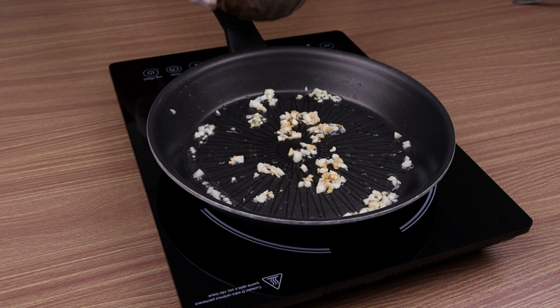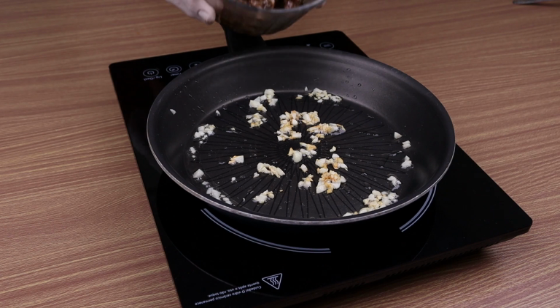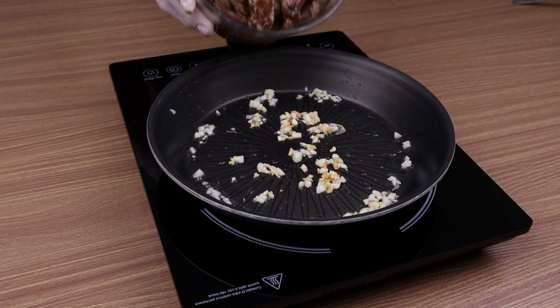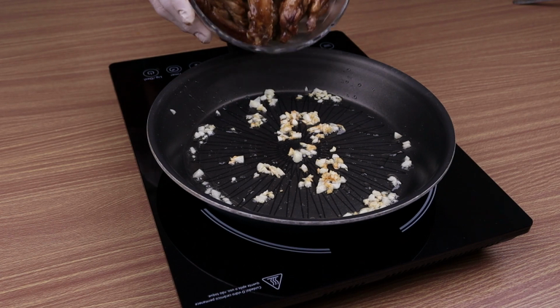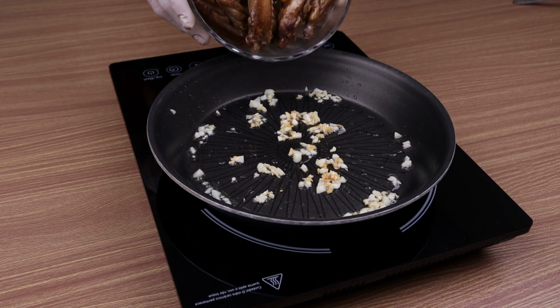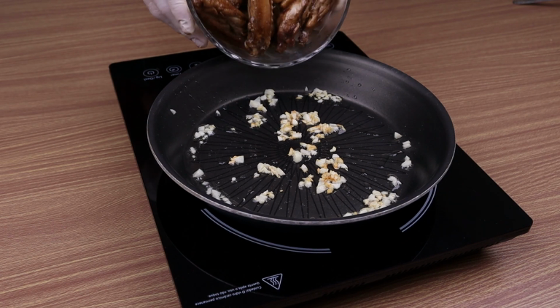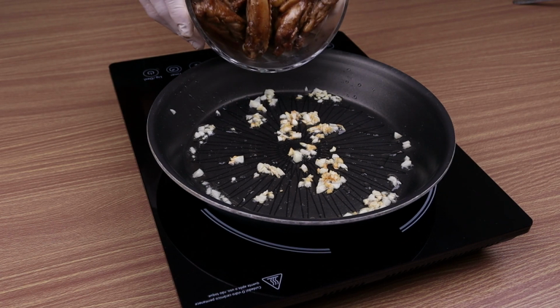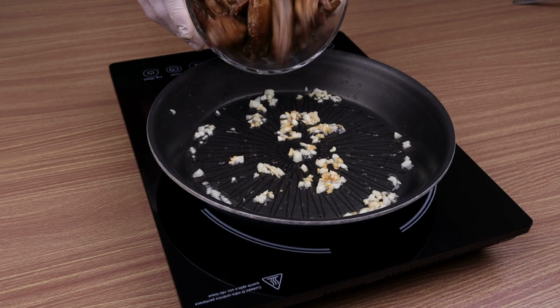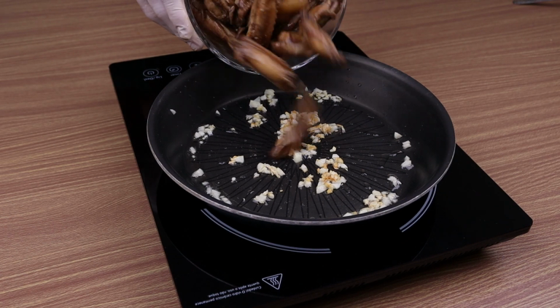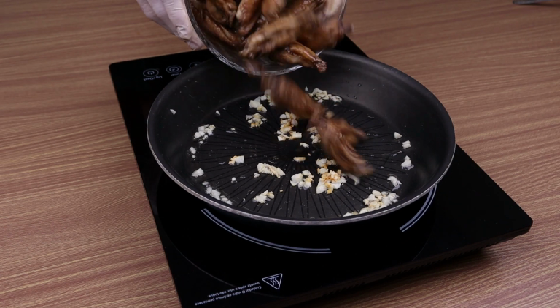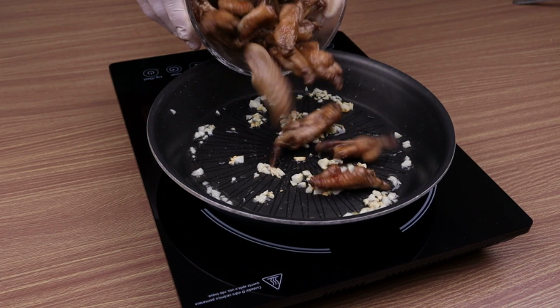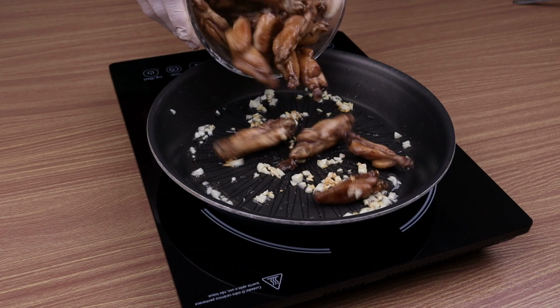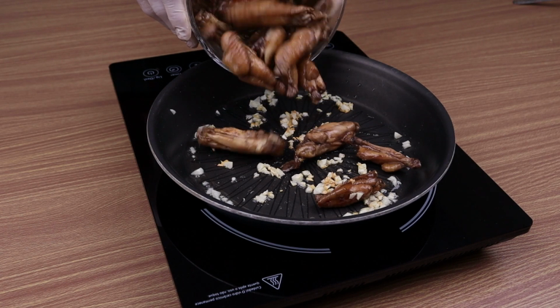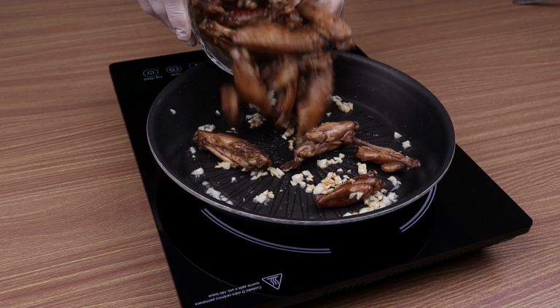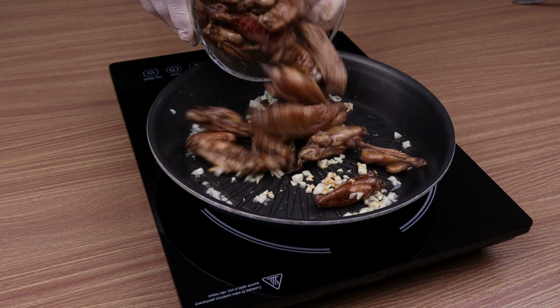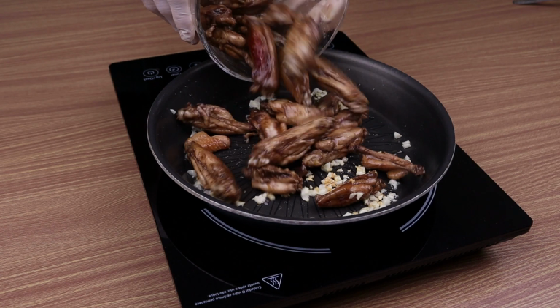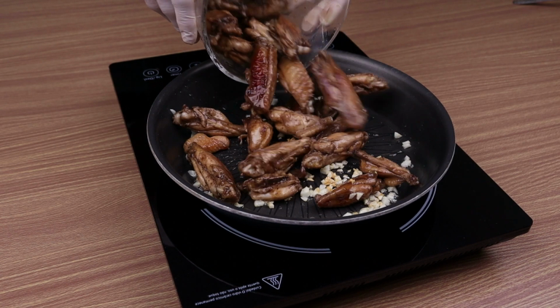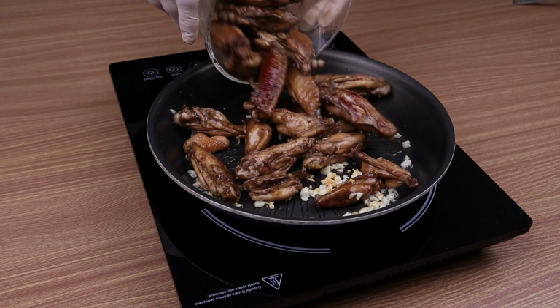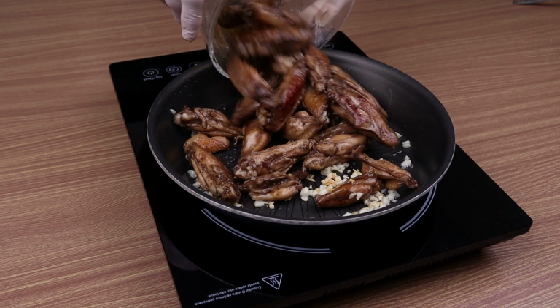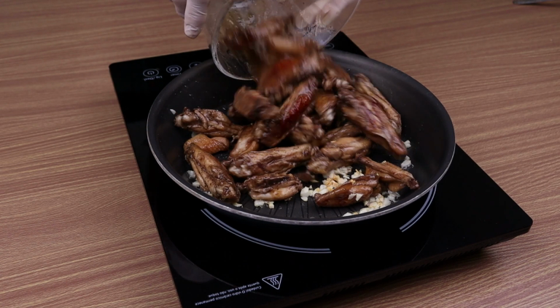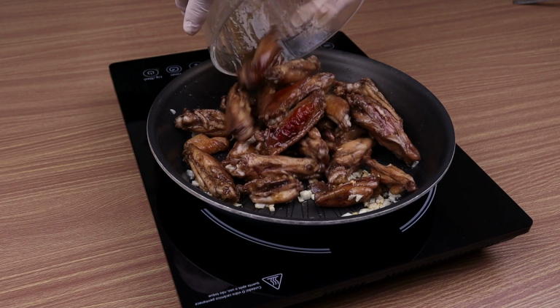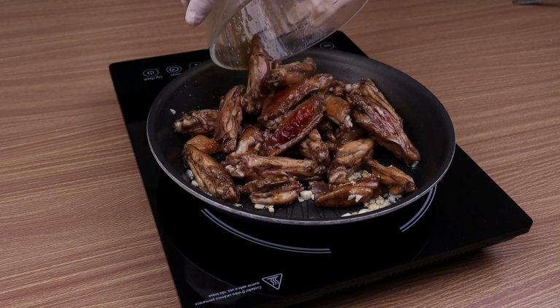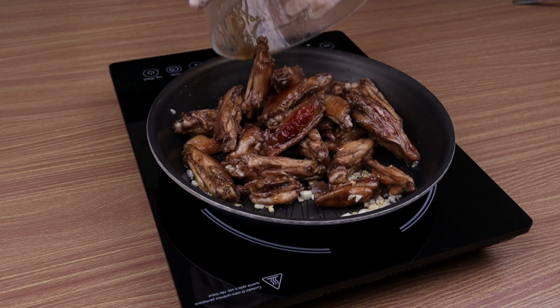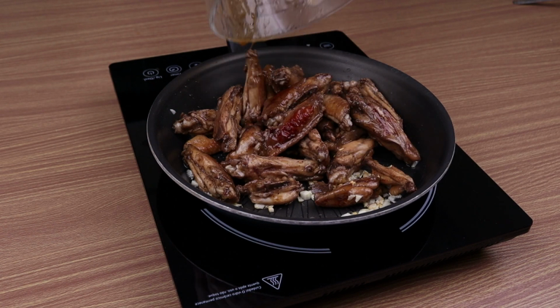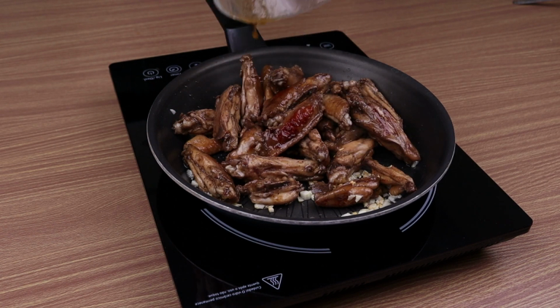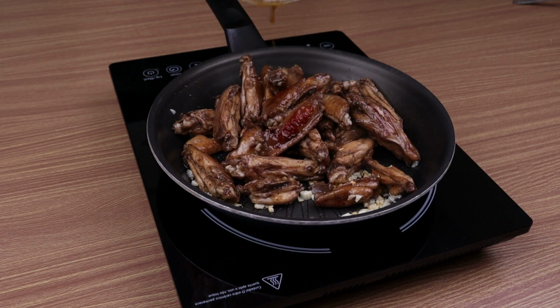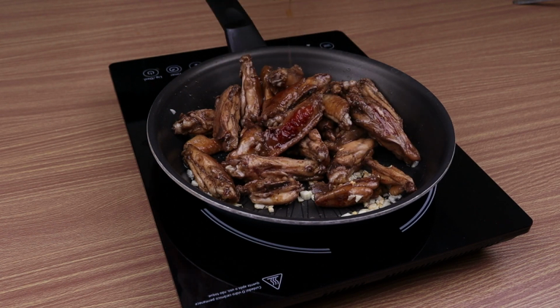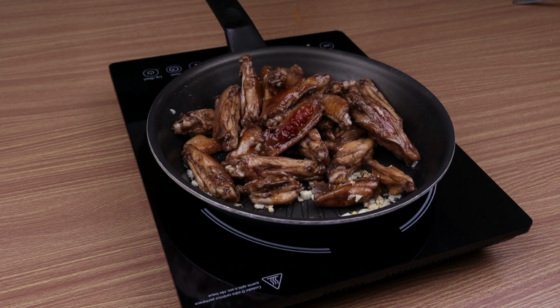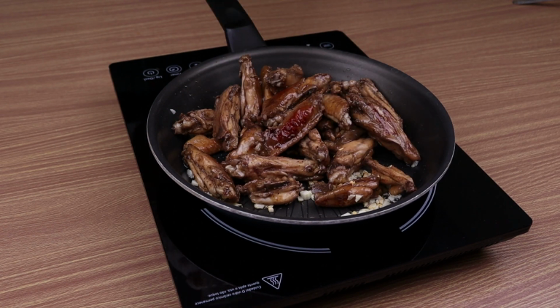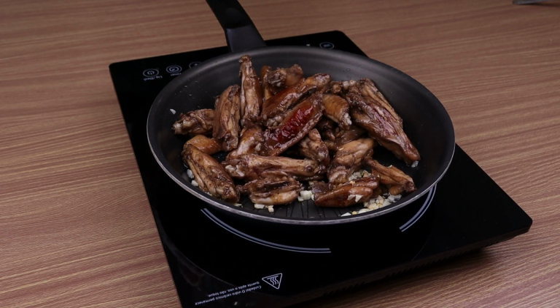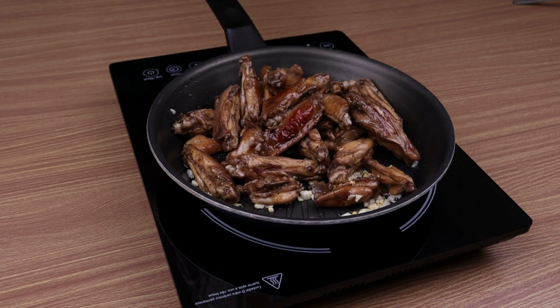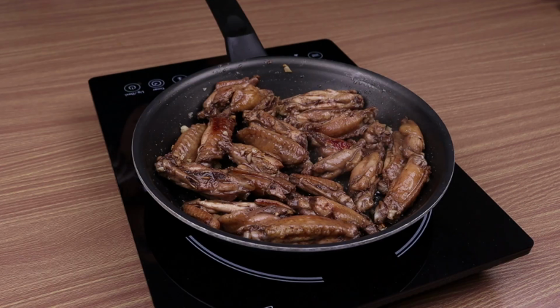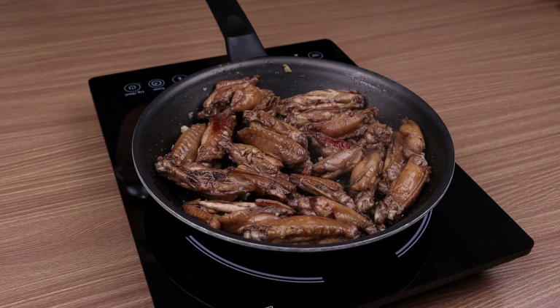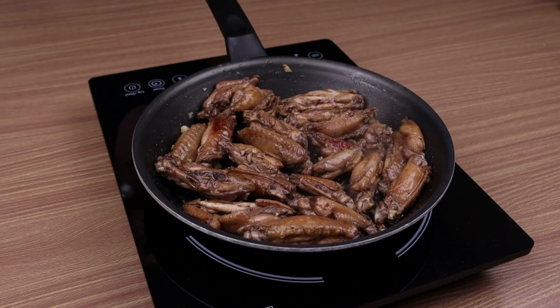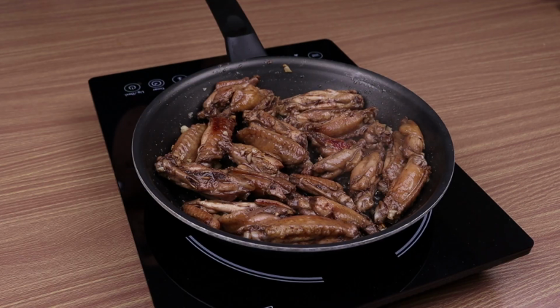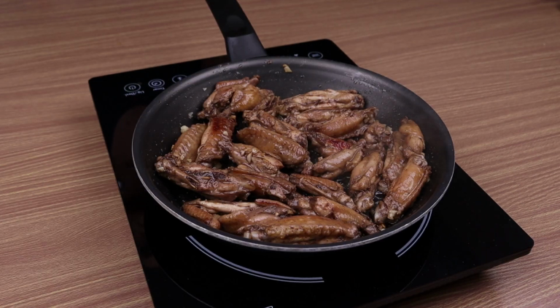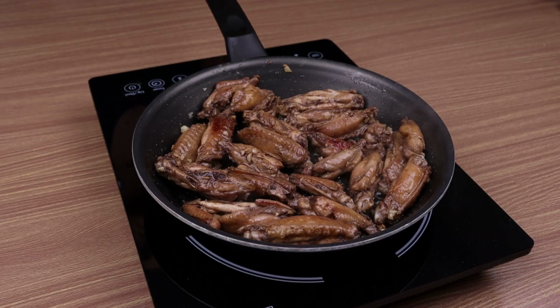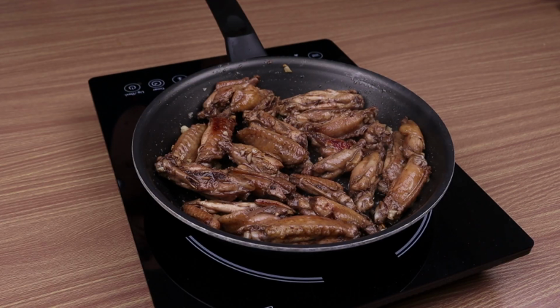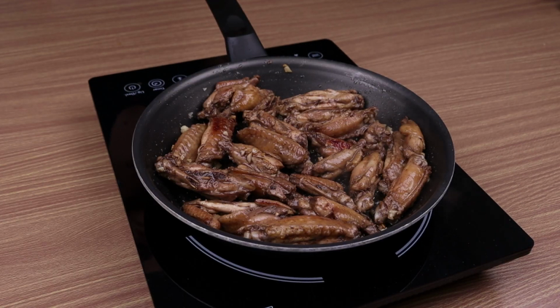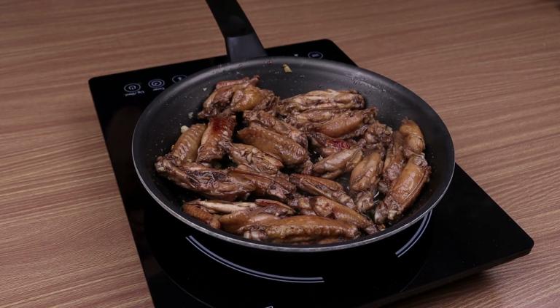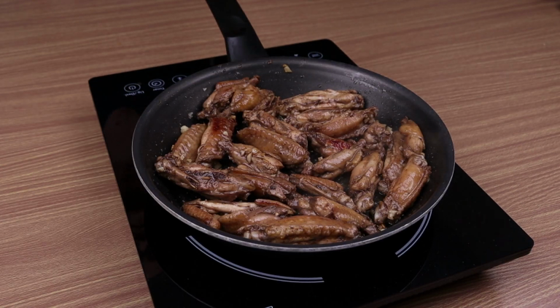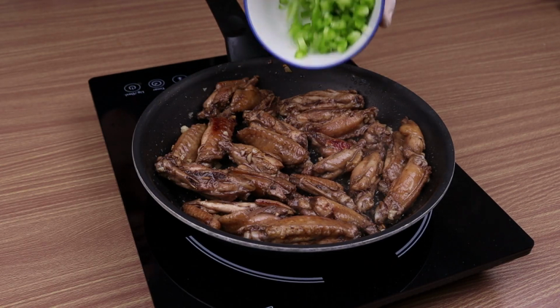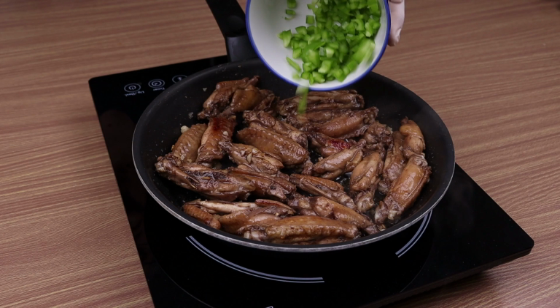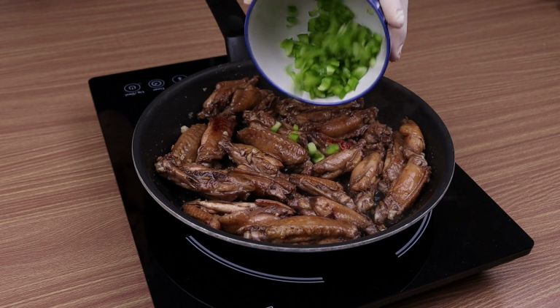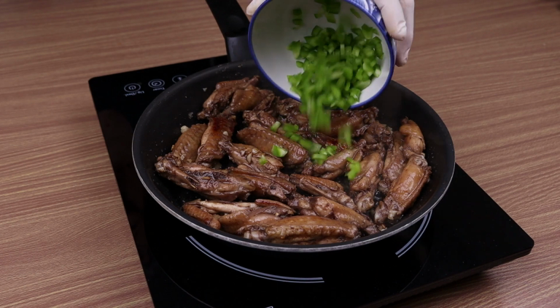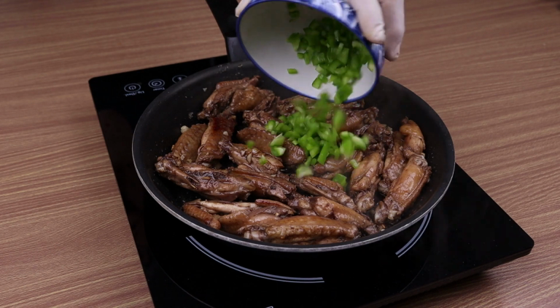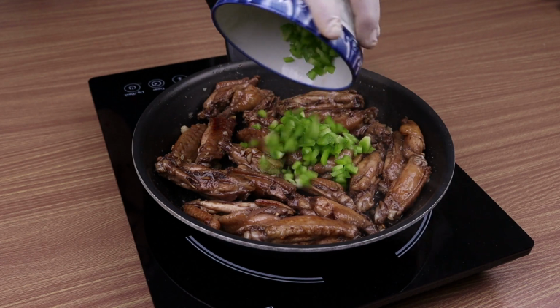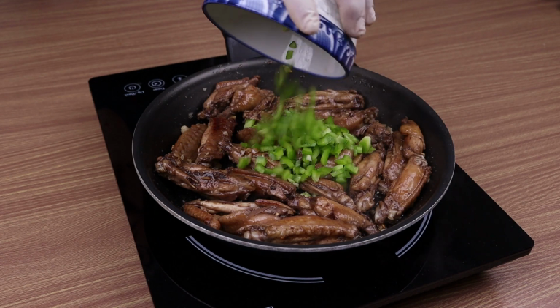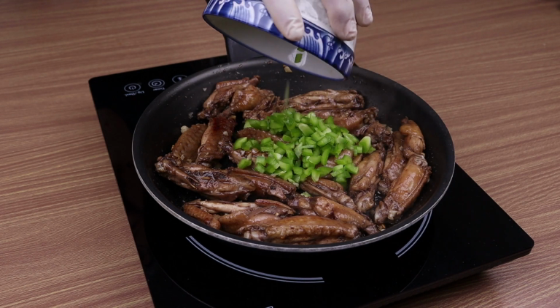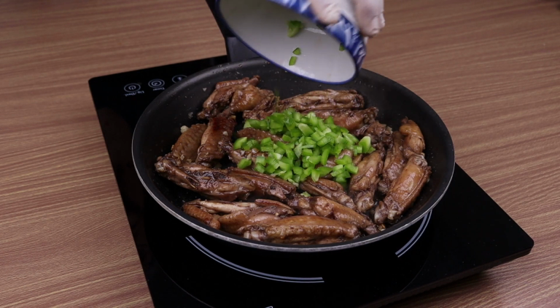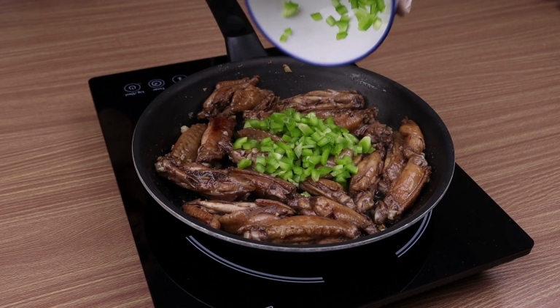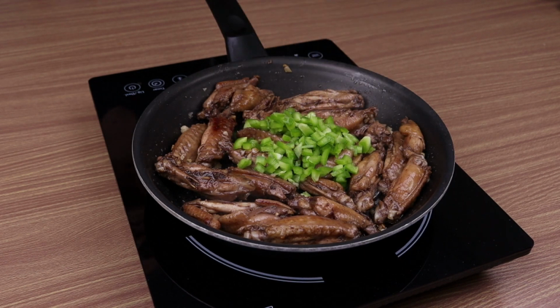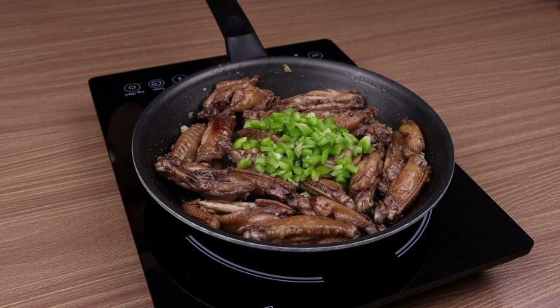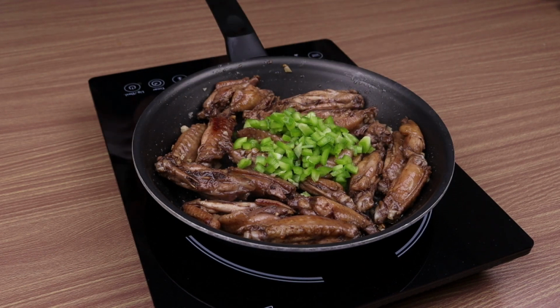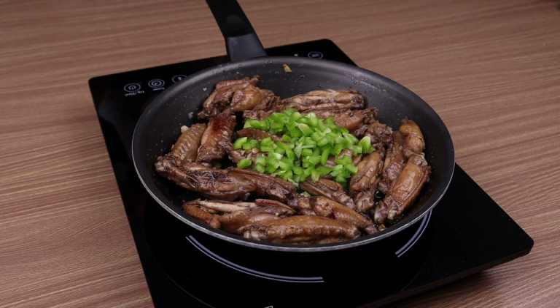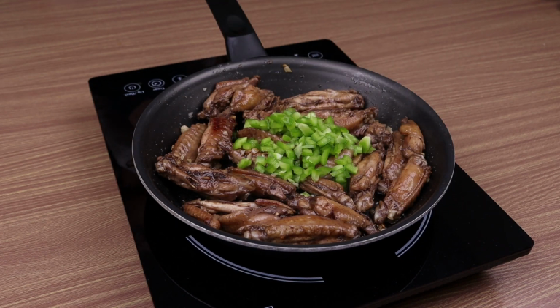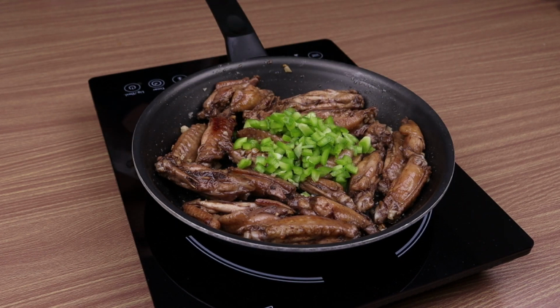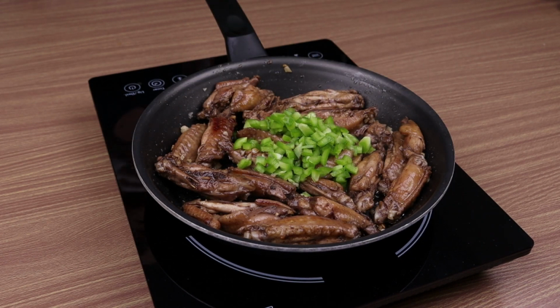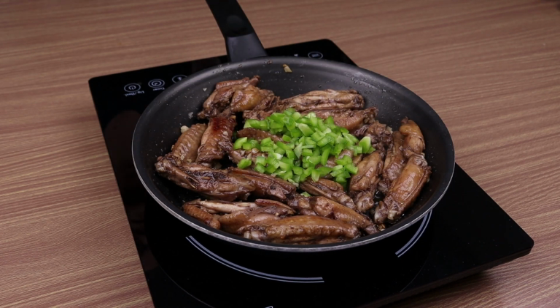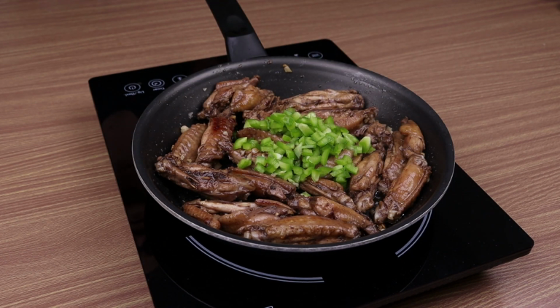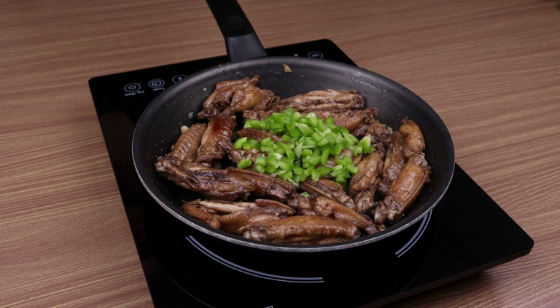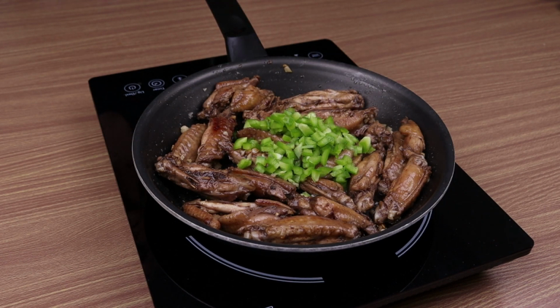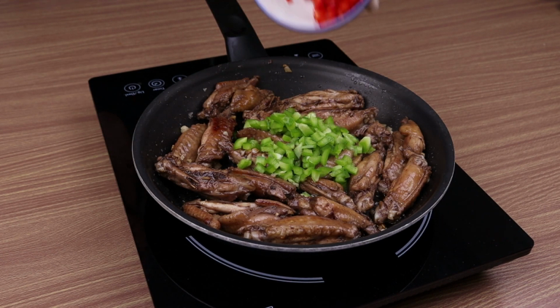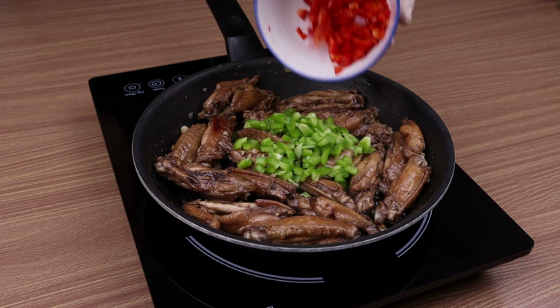Now I'm going to put the chicken wings in this pan, then the green pepper and the red pepper, and we're going to mix everything very well. It's that easy.